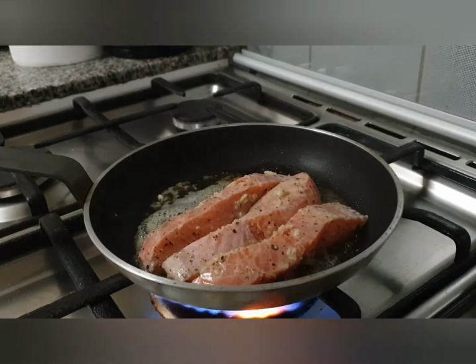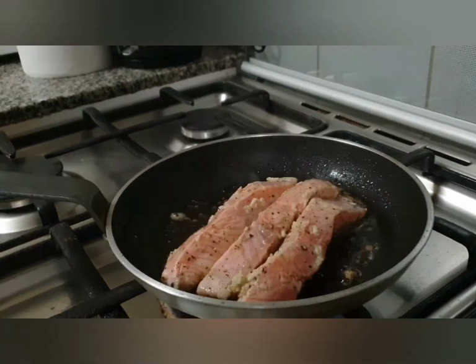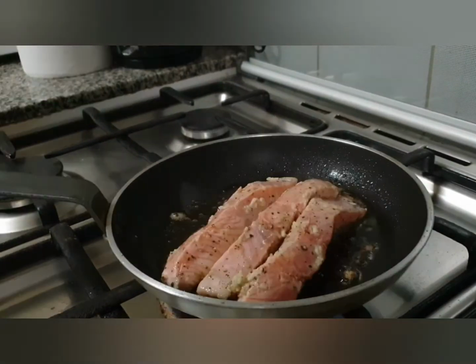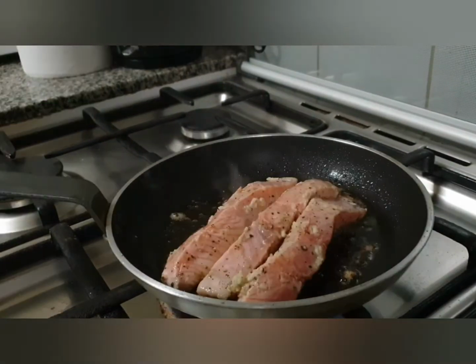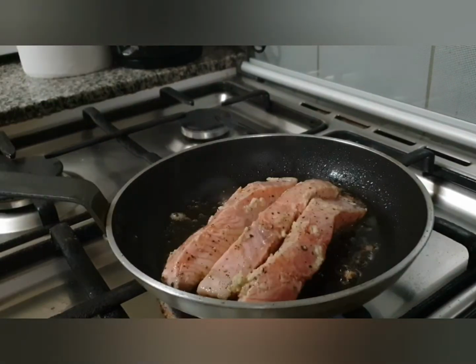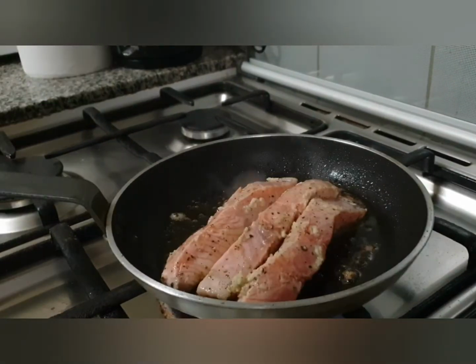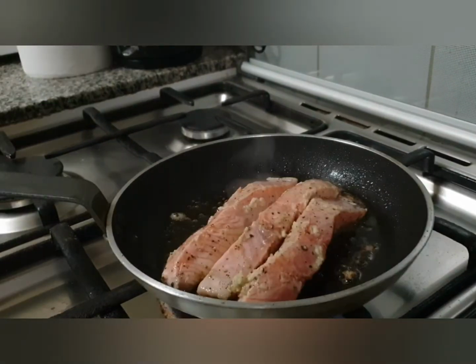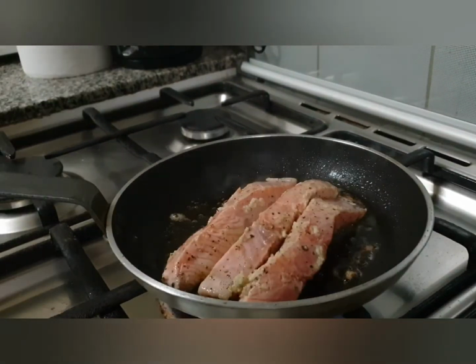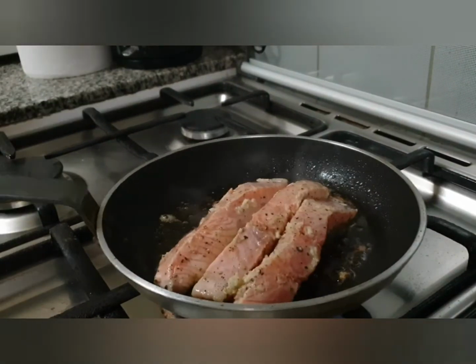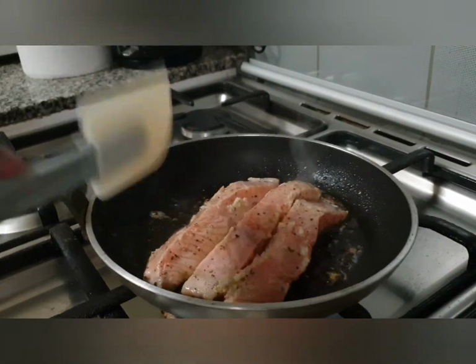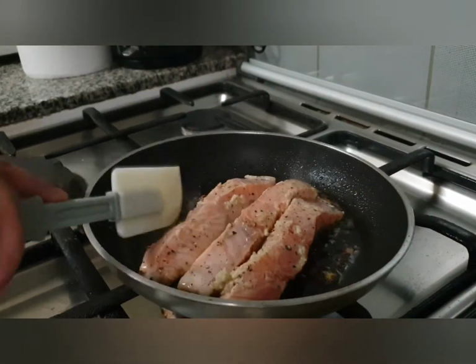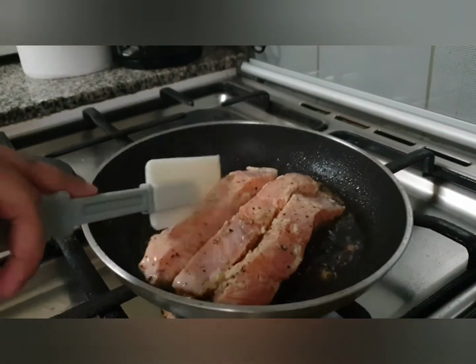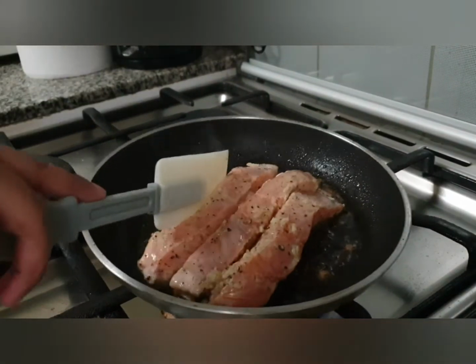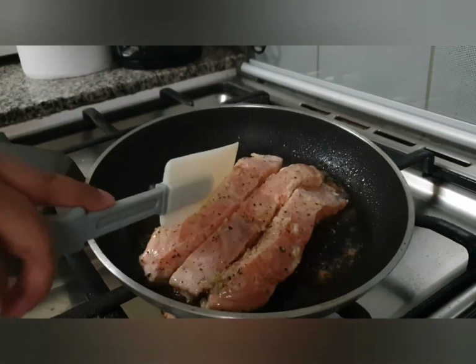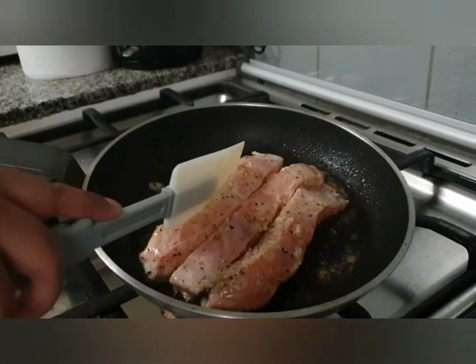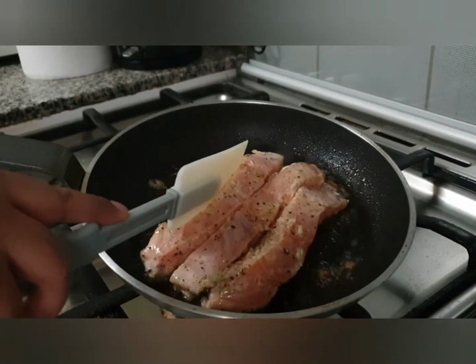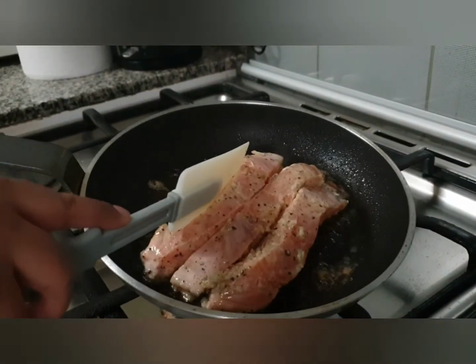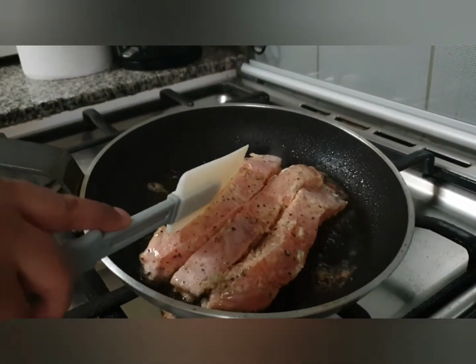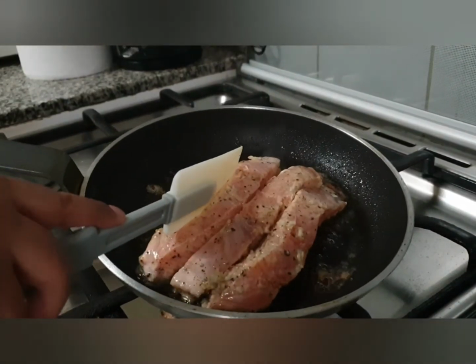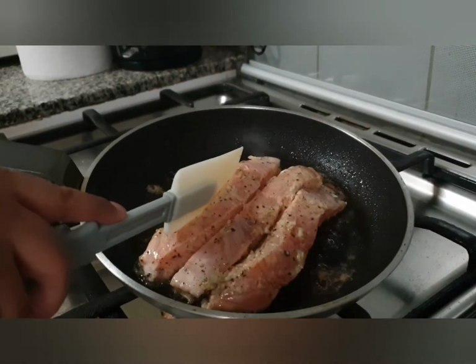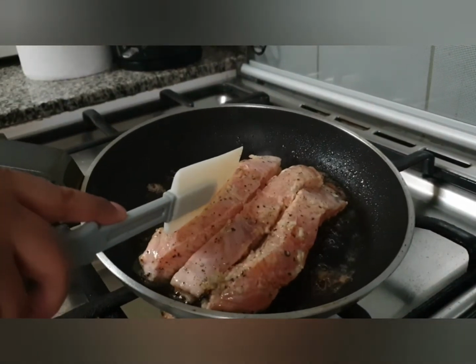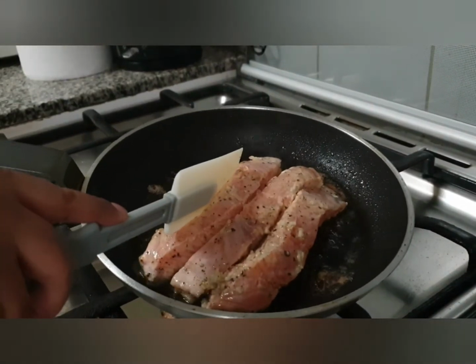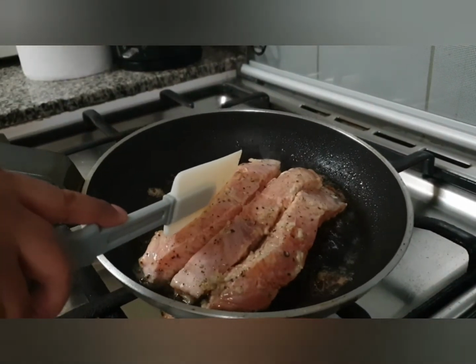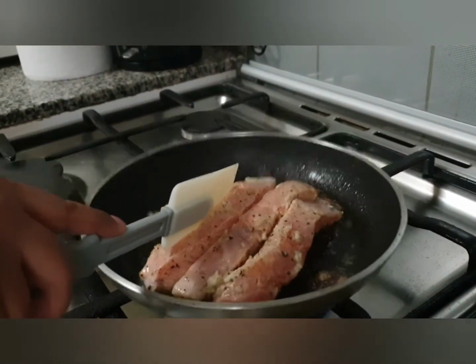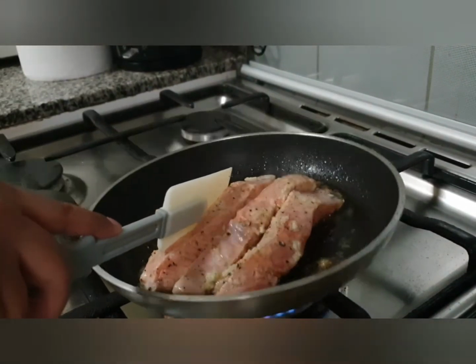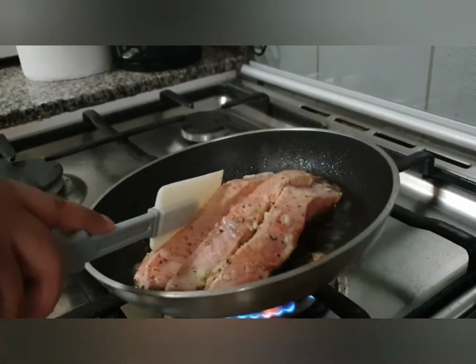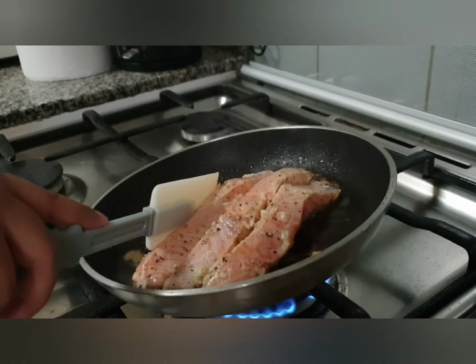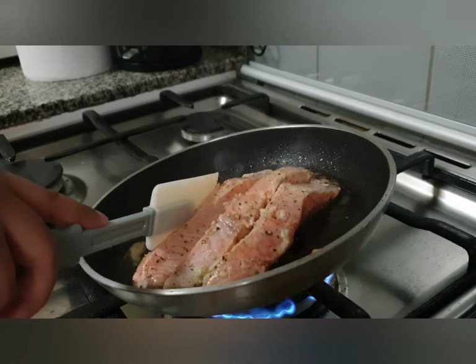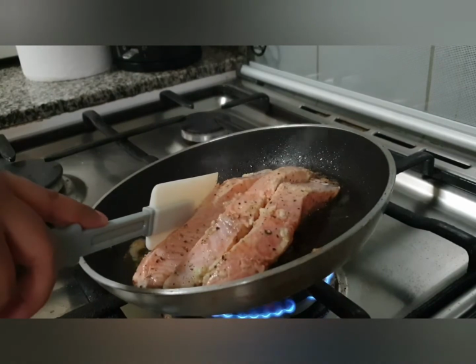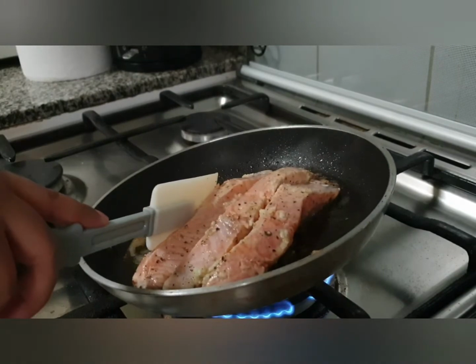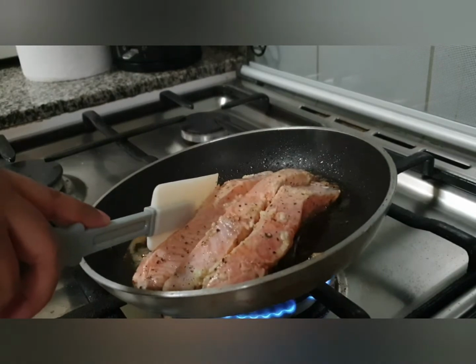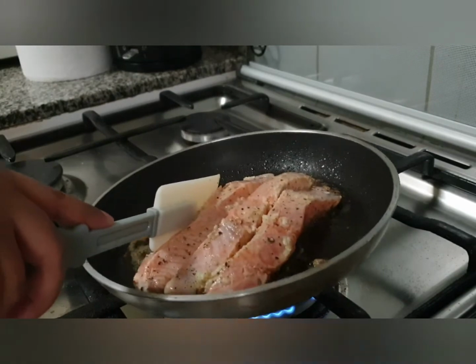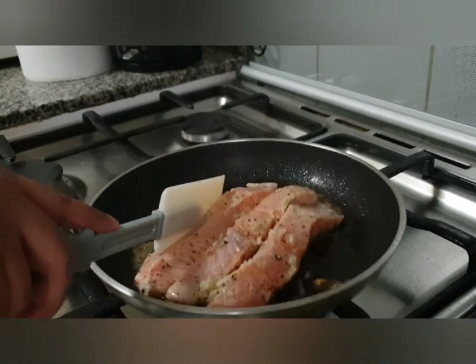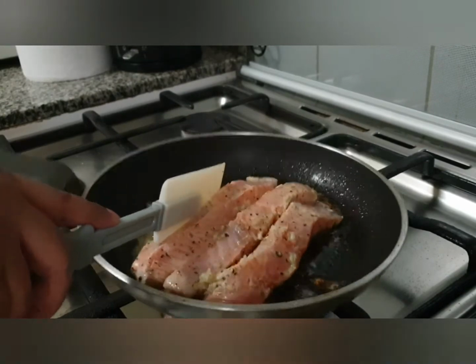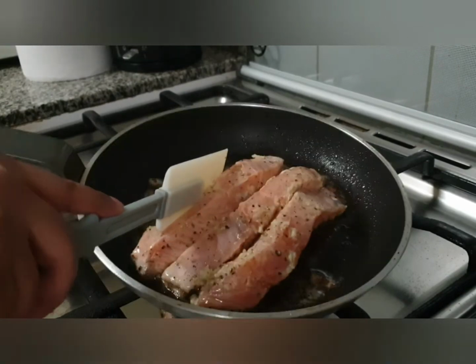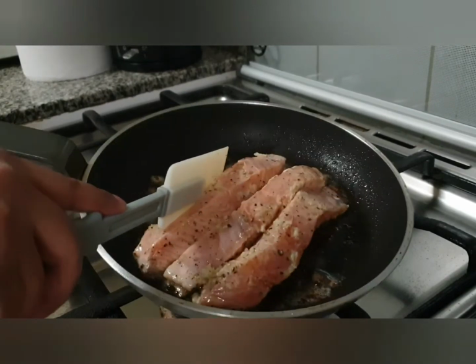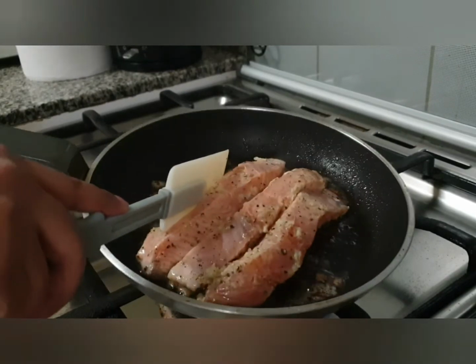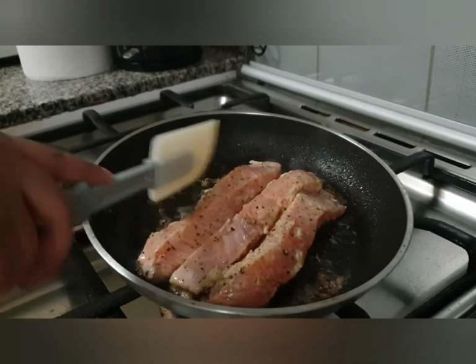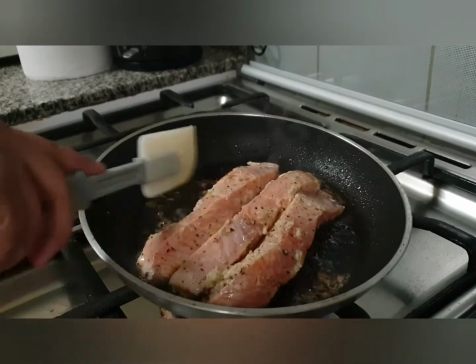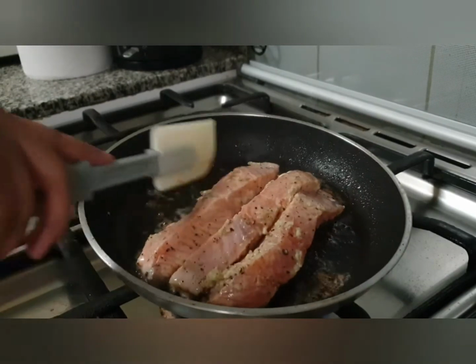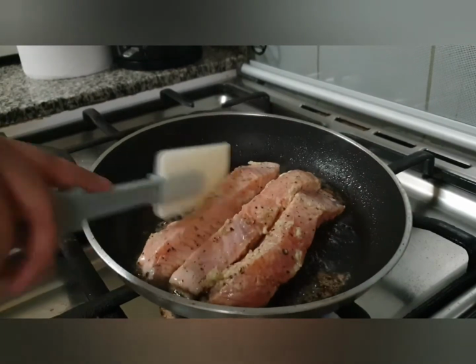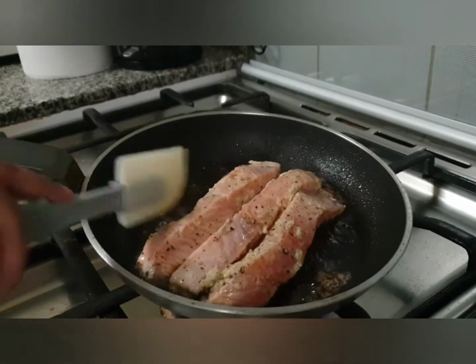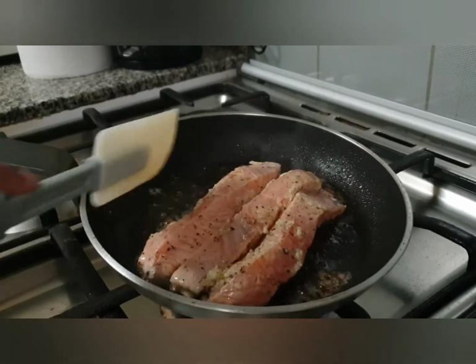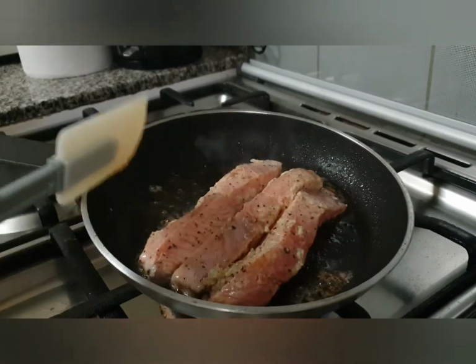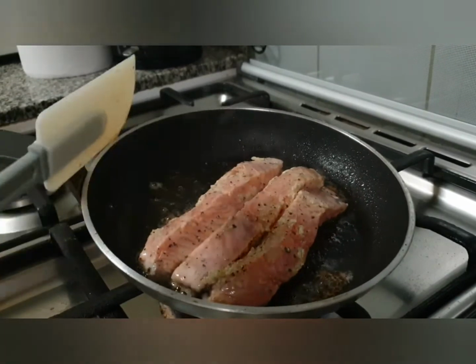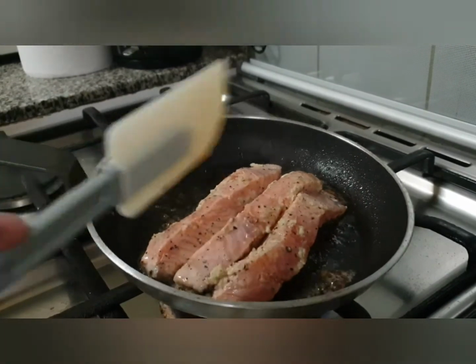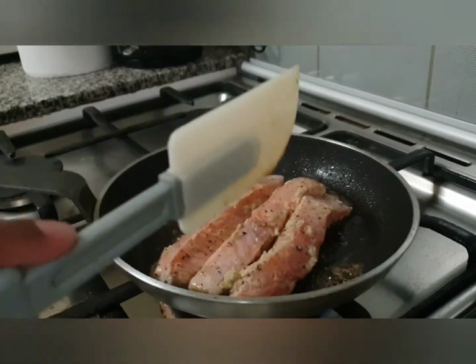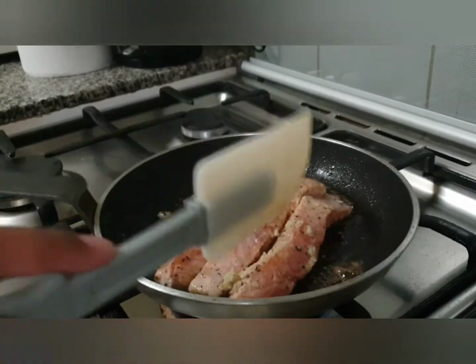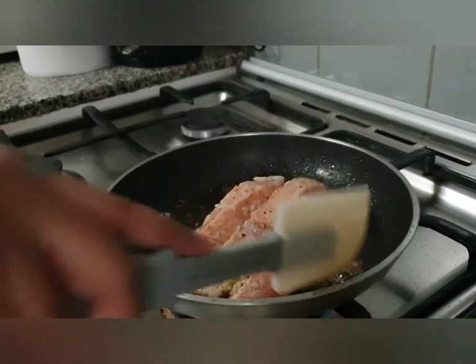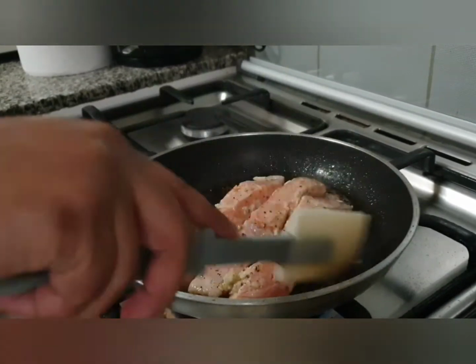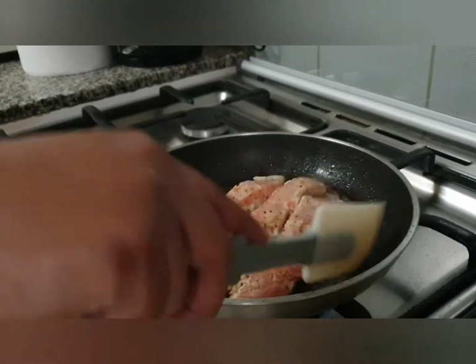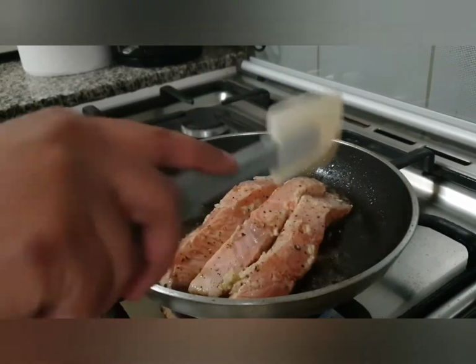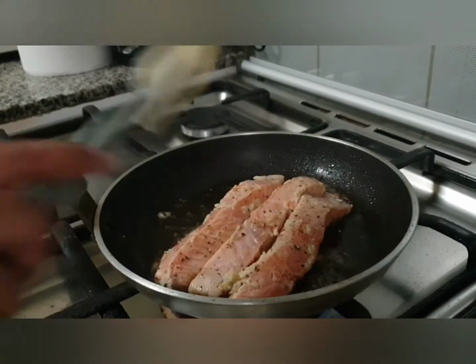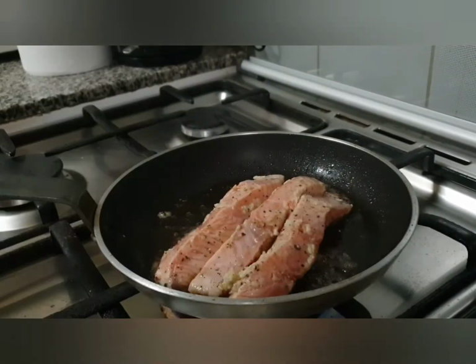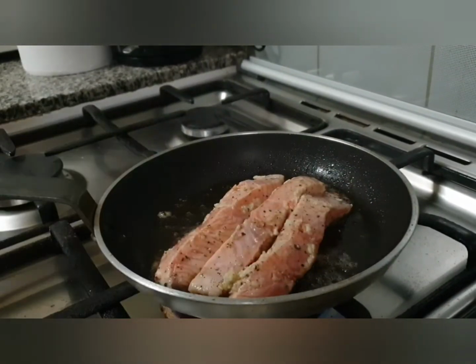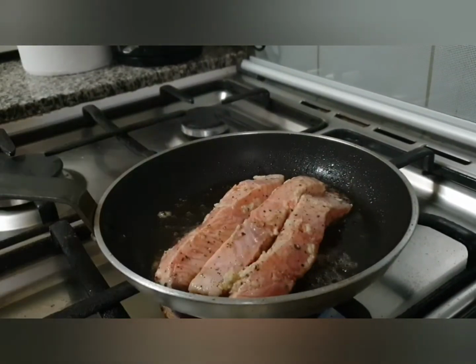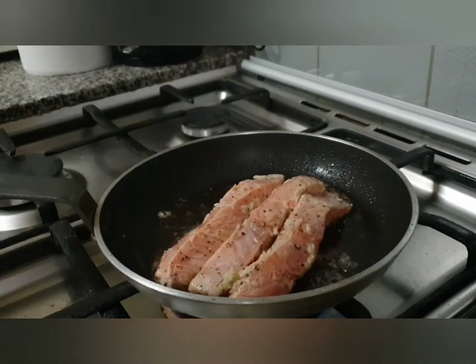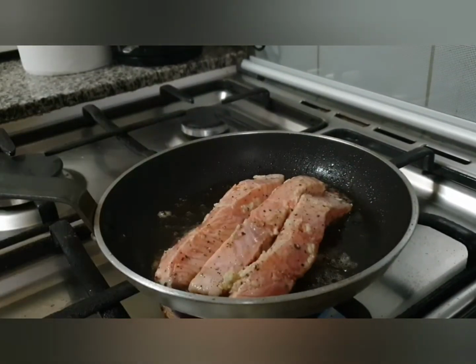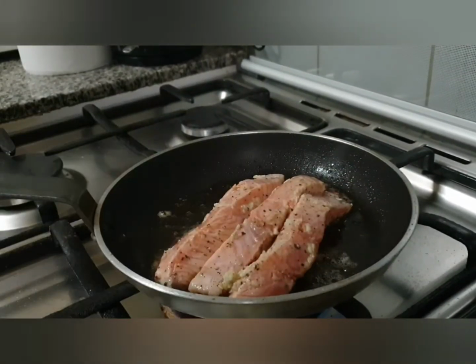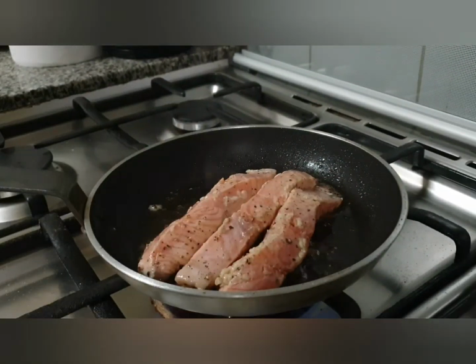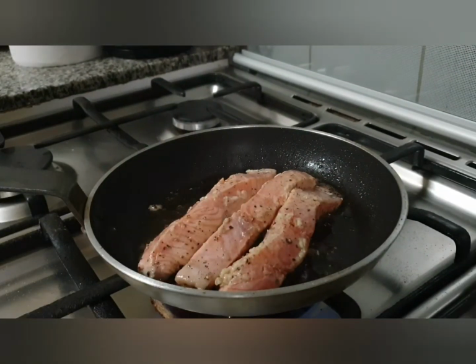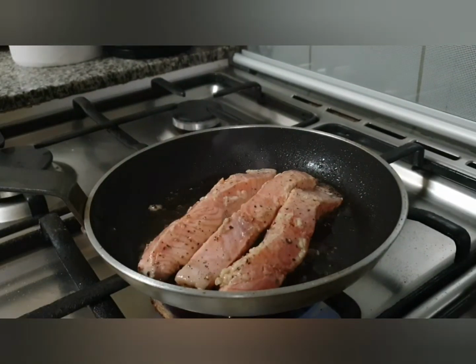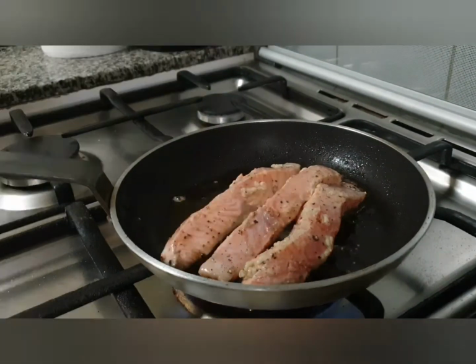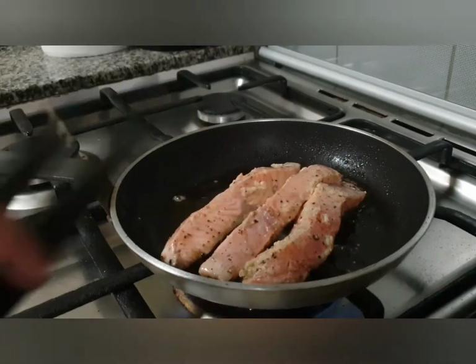When you see that the fish is cooked up to the middle, you have to turn it. It always has to be cooked on high heat so that we can crisp up the skin nicely.